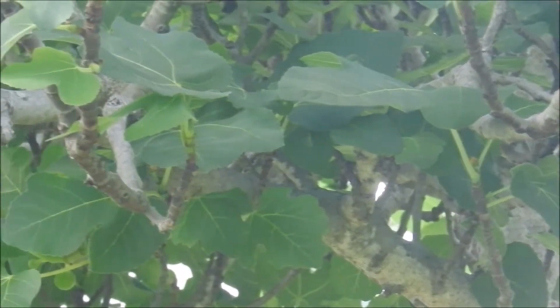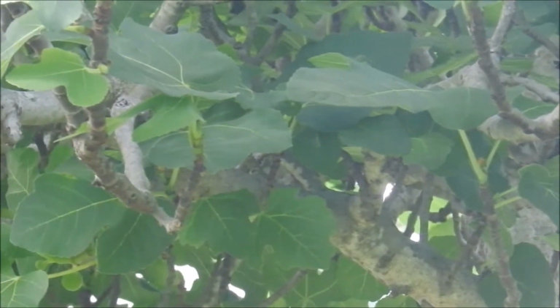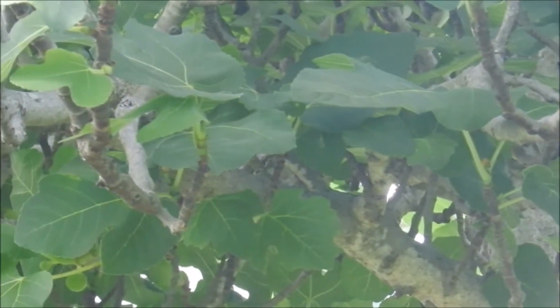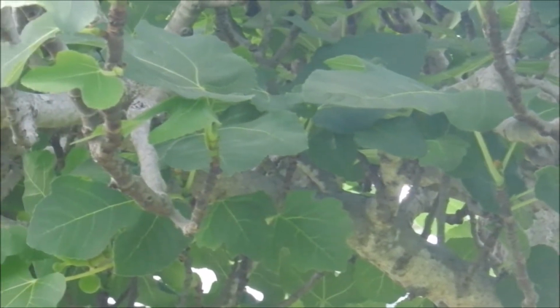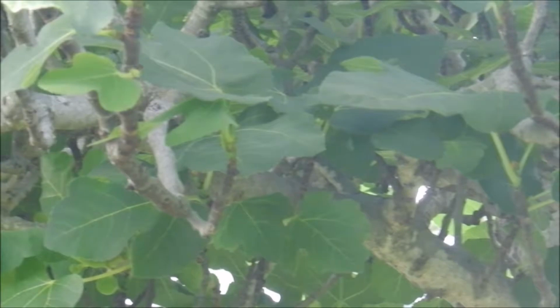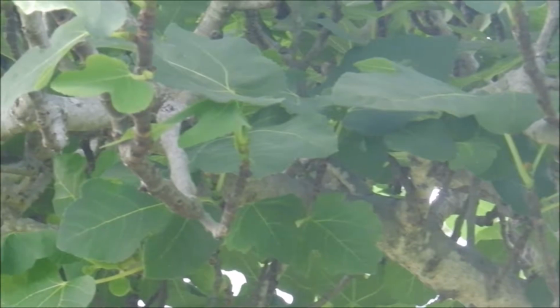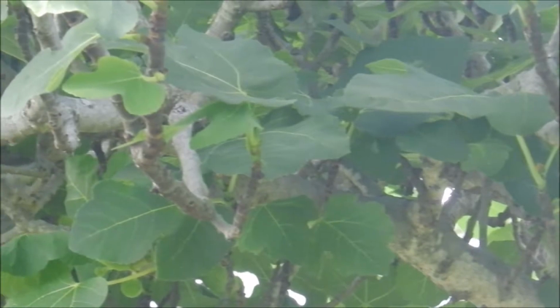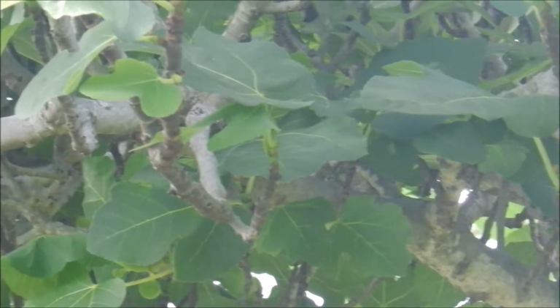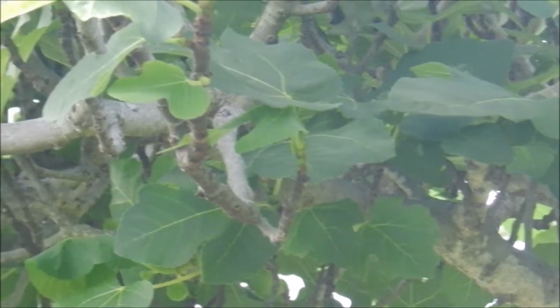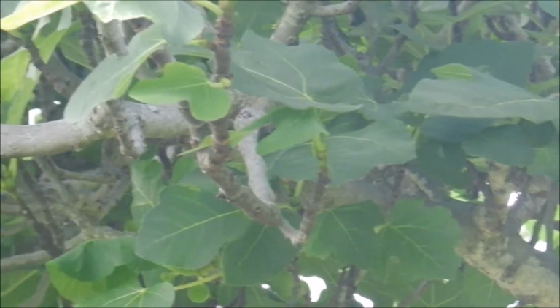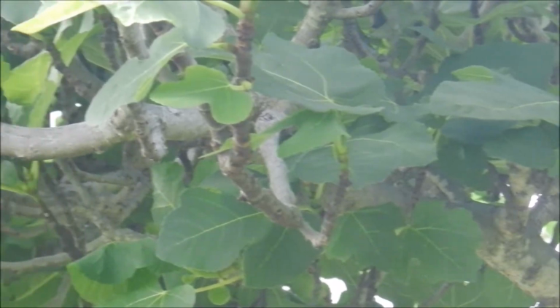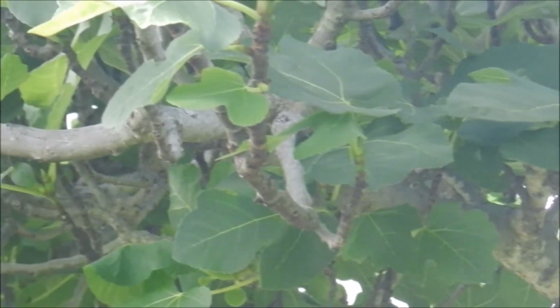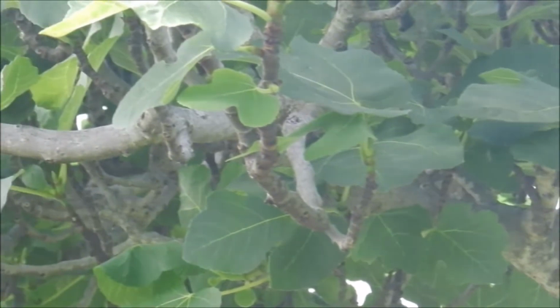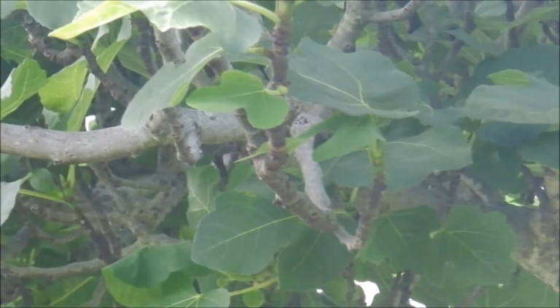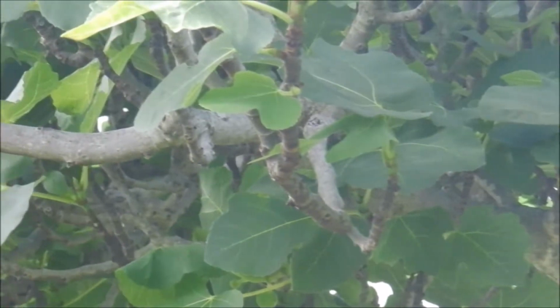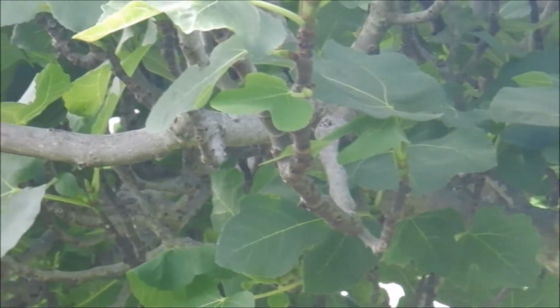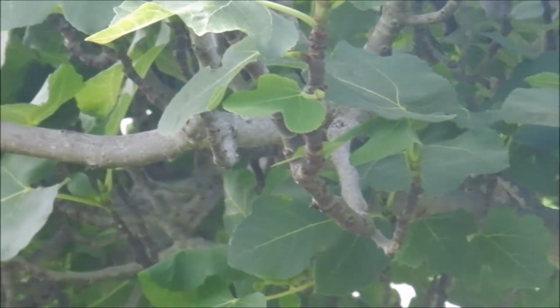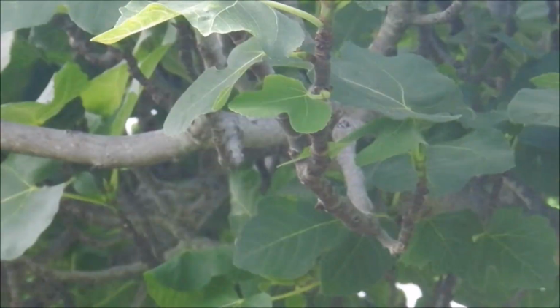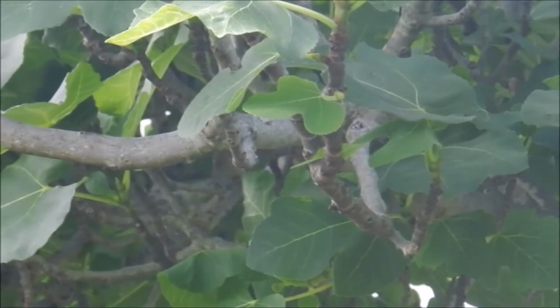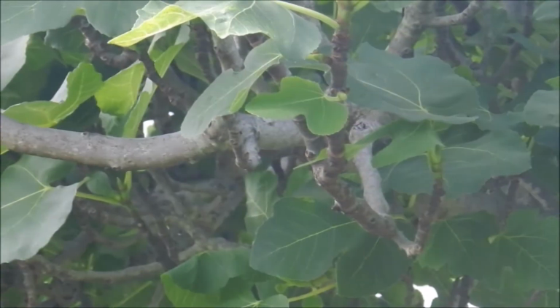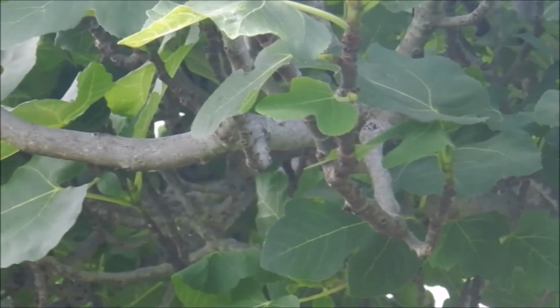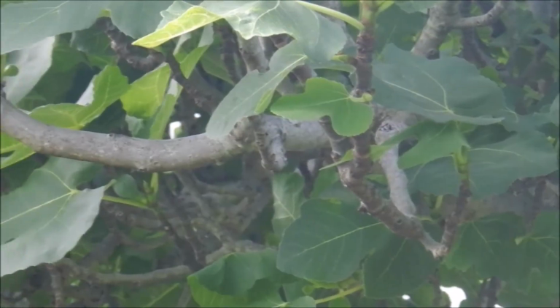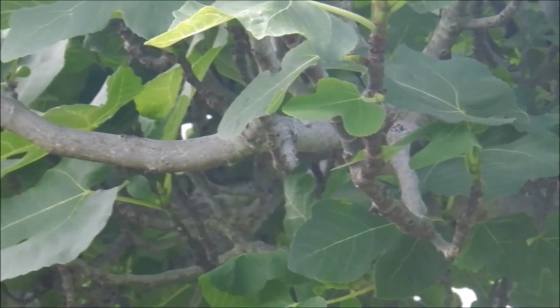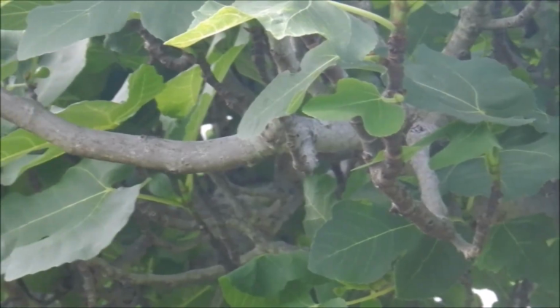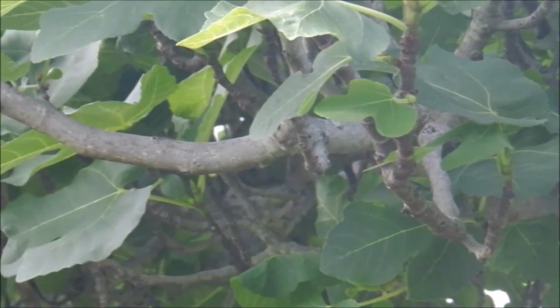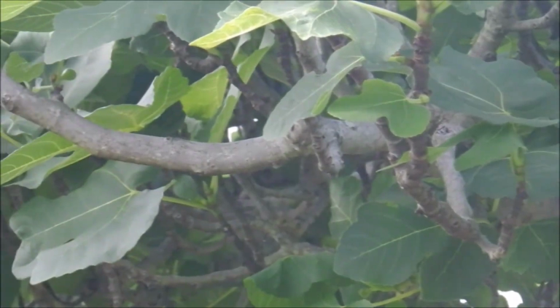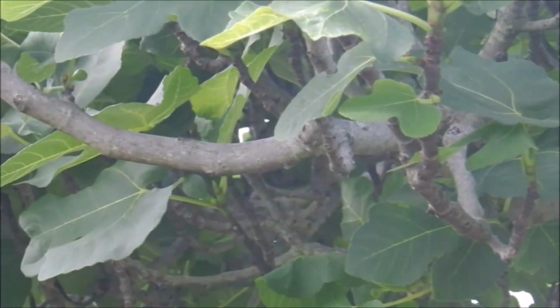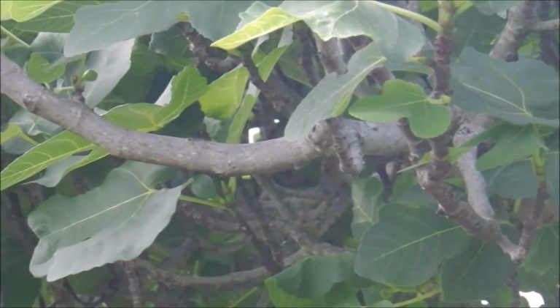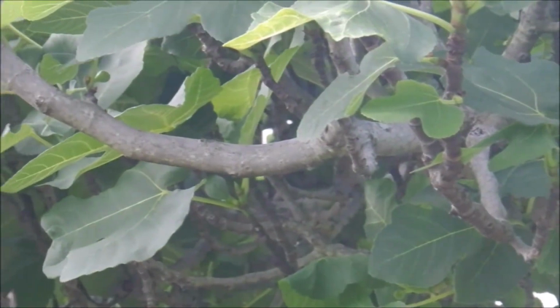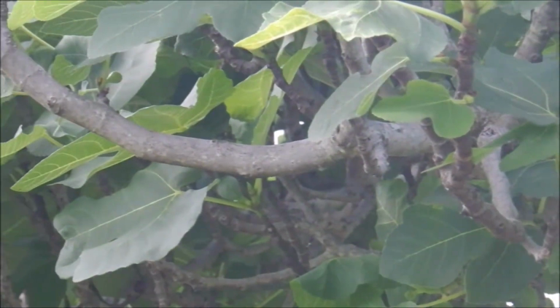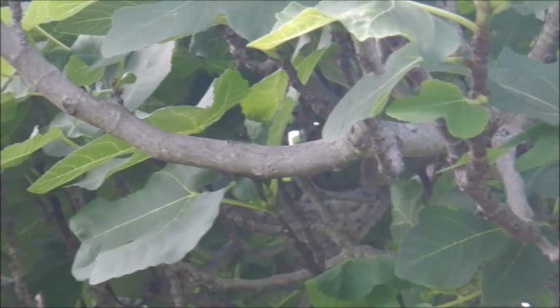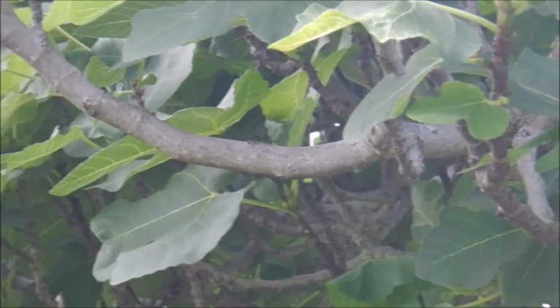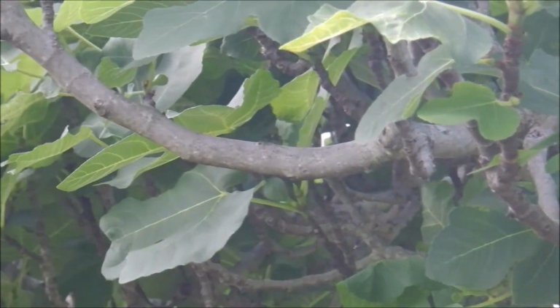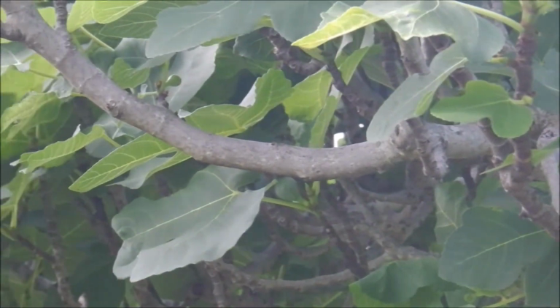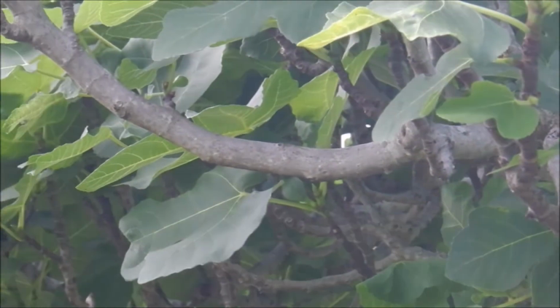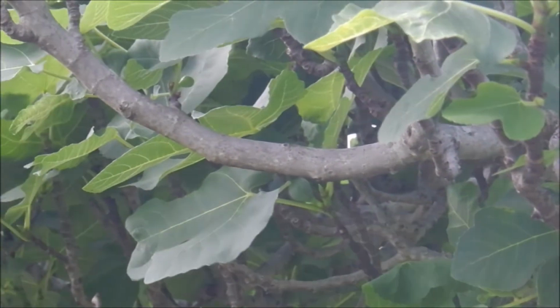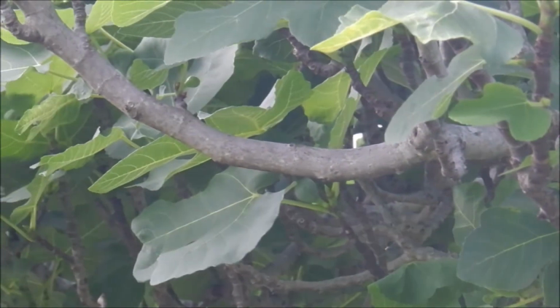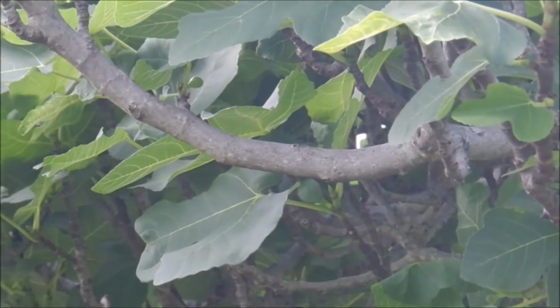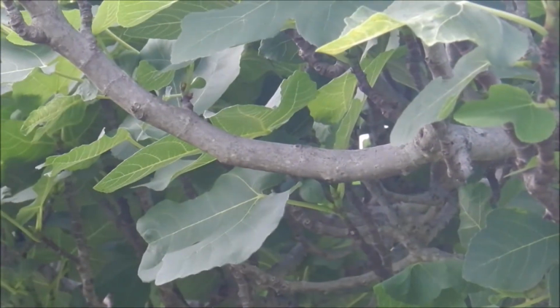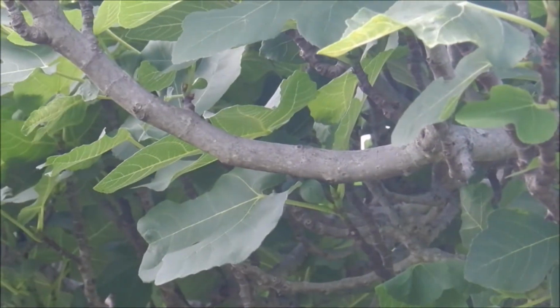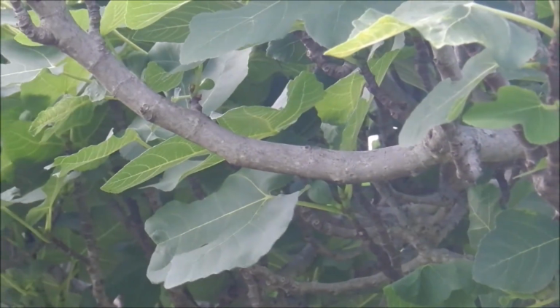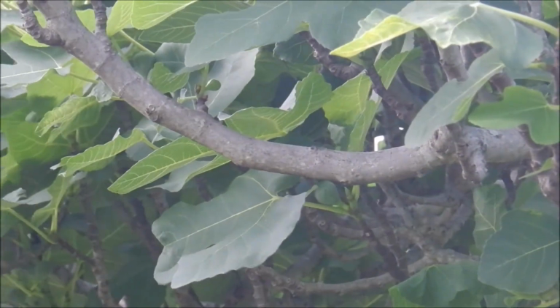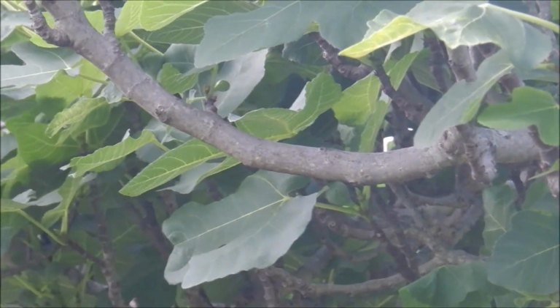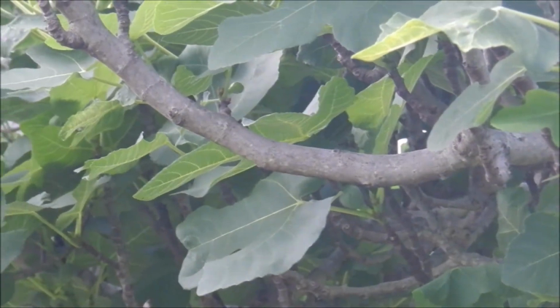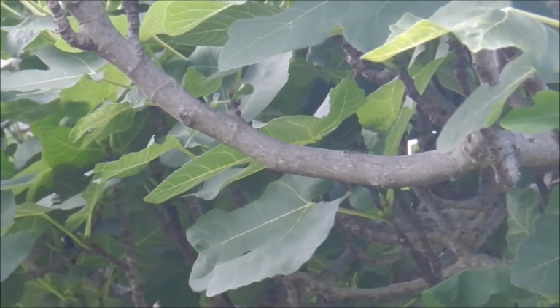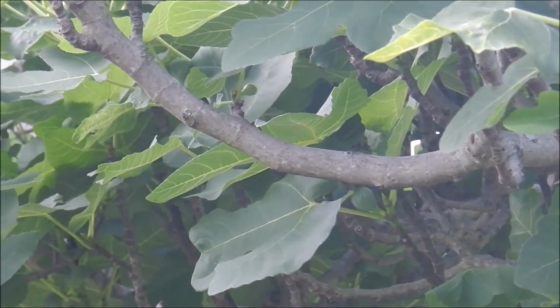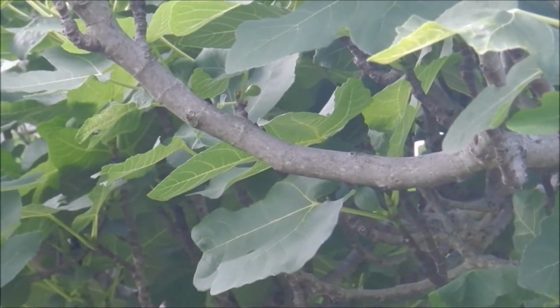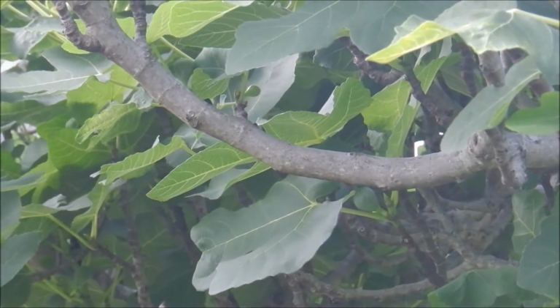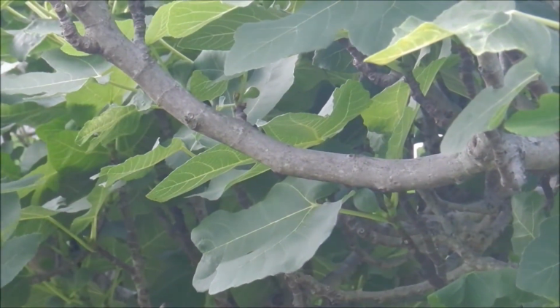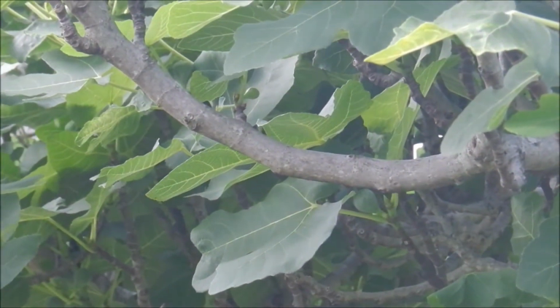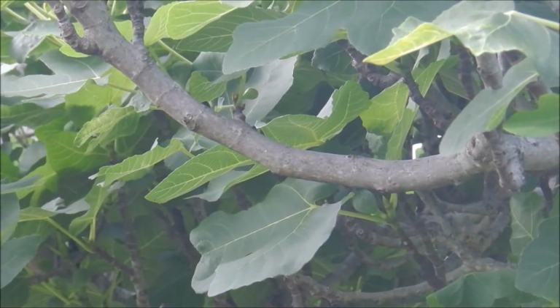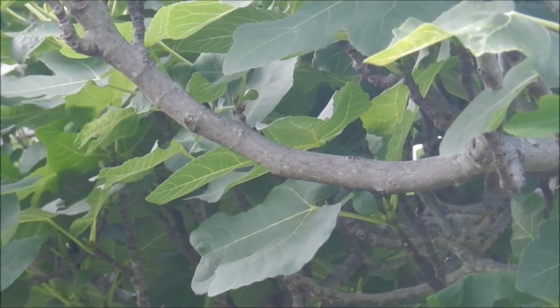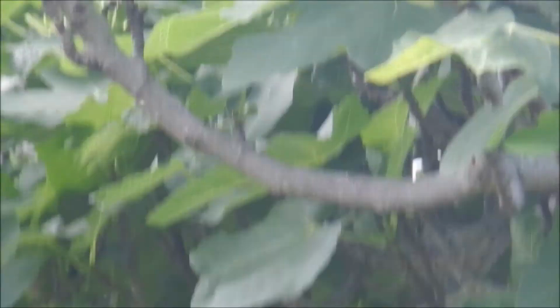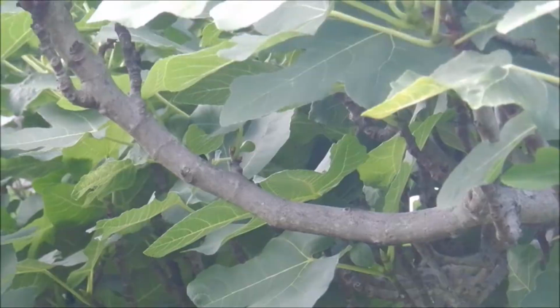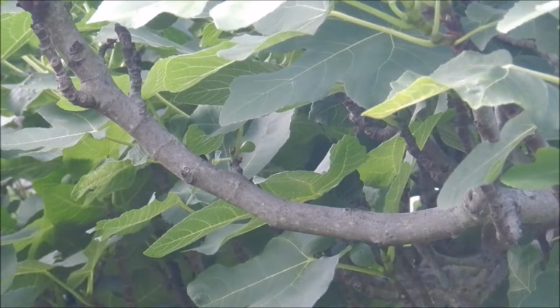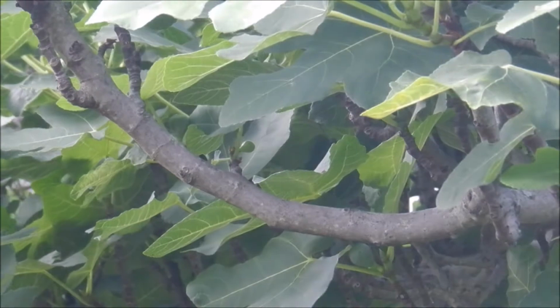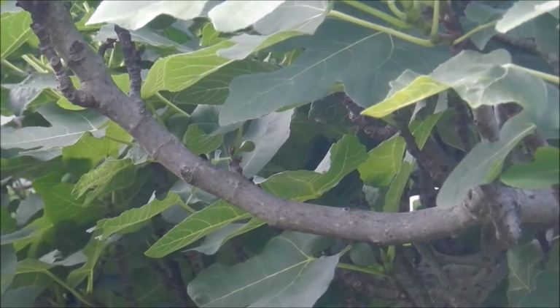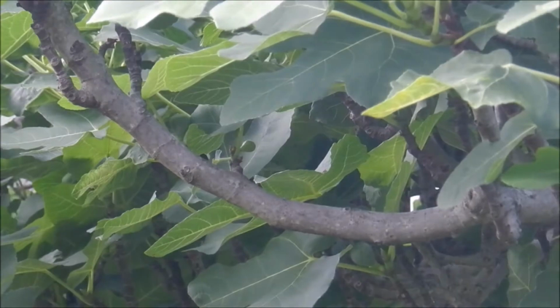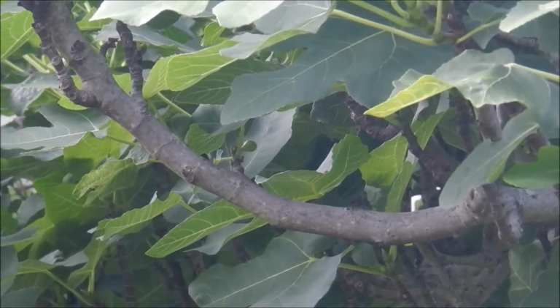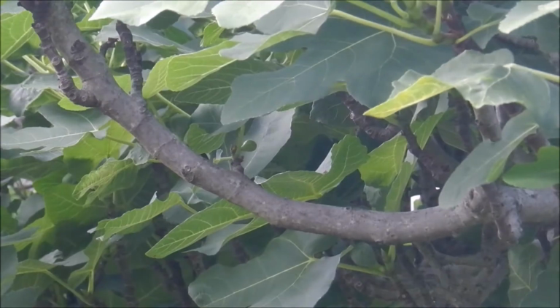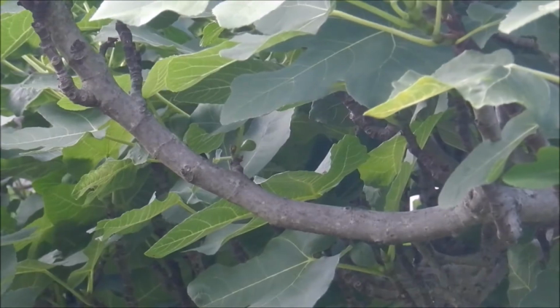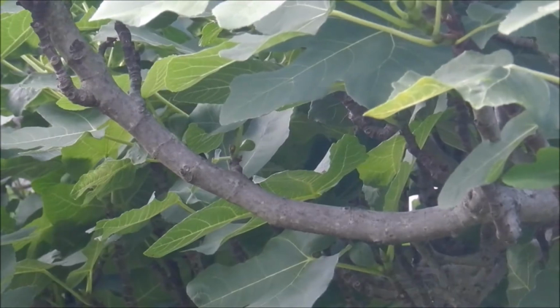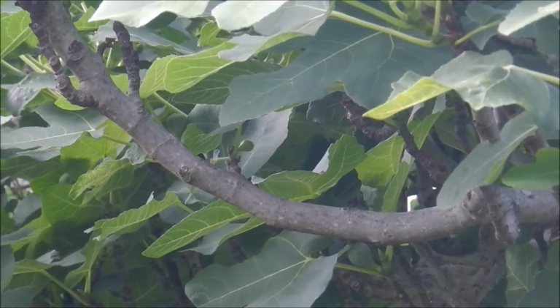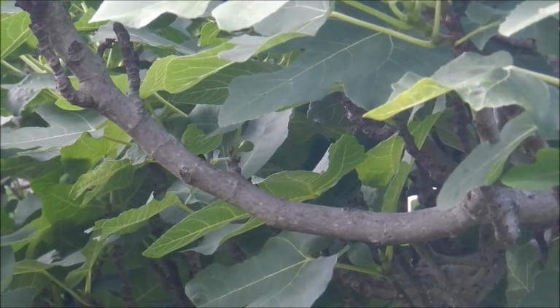I'm going to try to pick as many as I can. The birds will take theirs, and the squirrels will take the rest, but this tree is a producer.